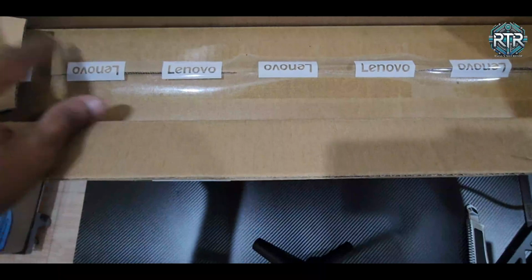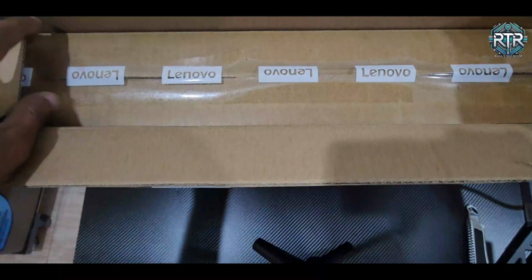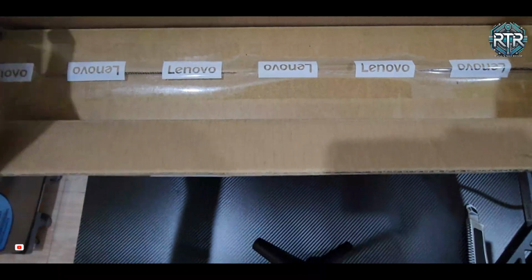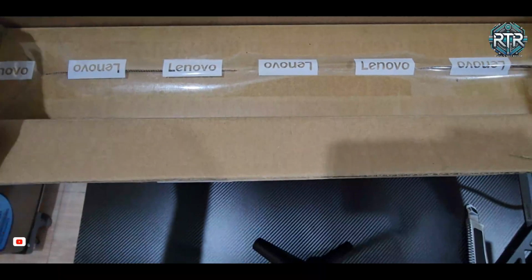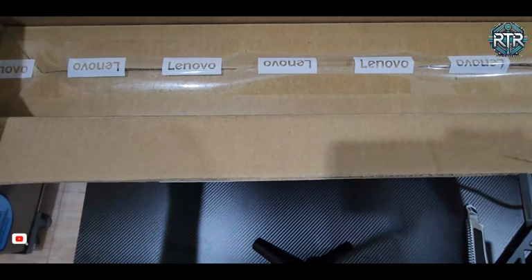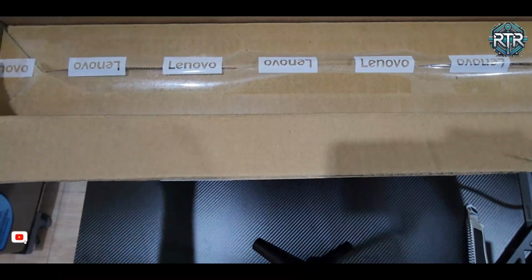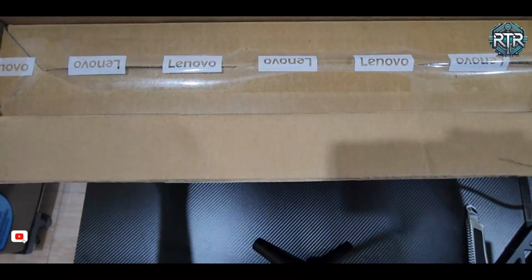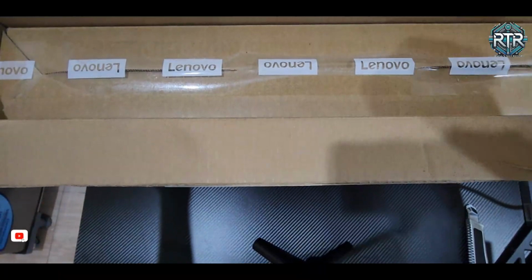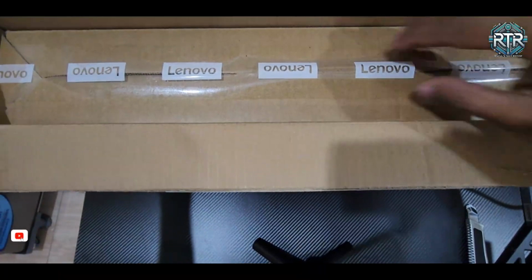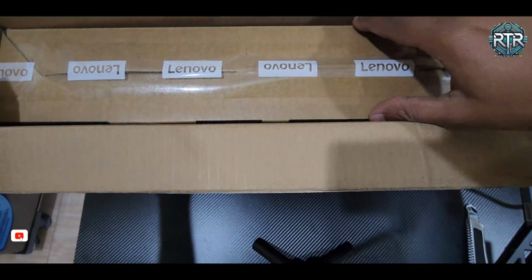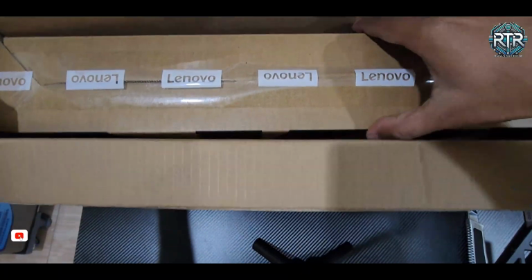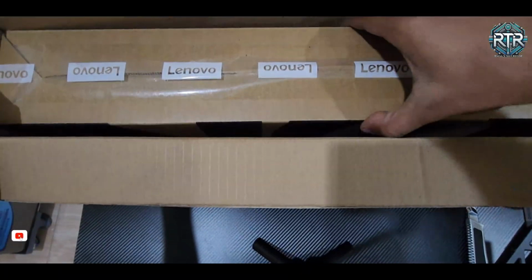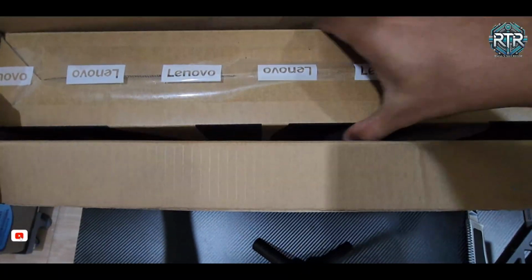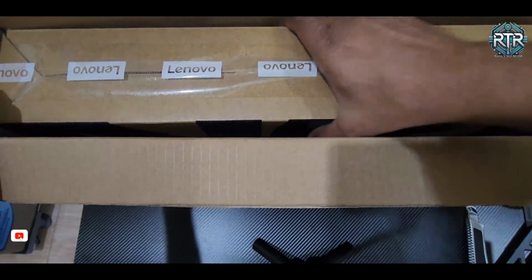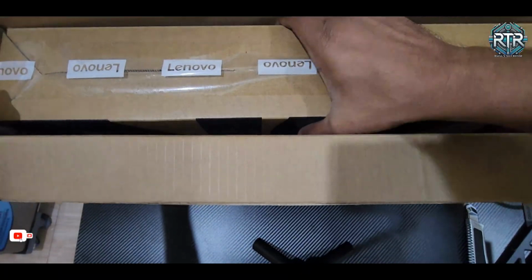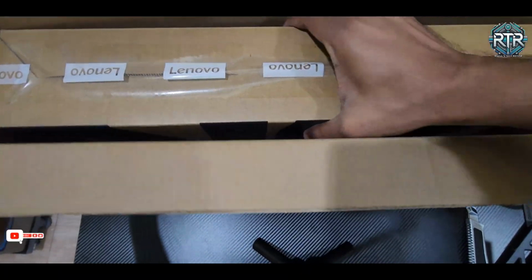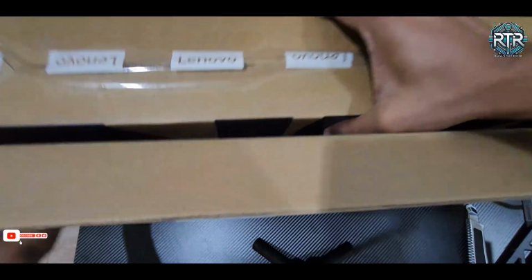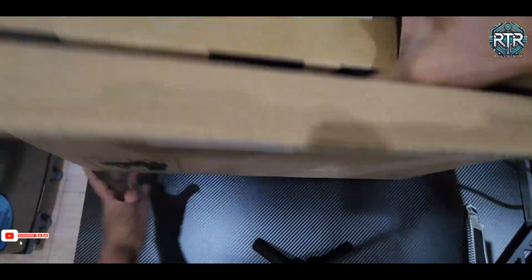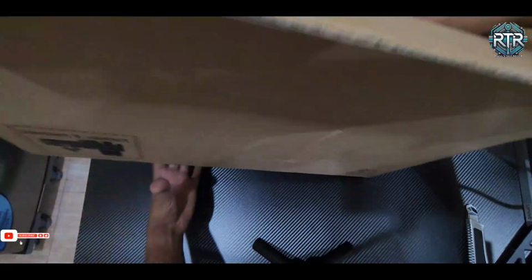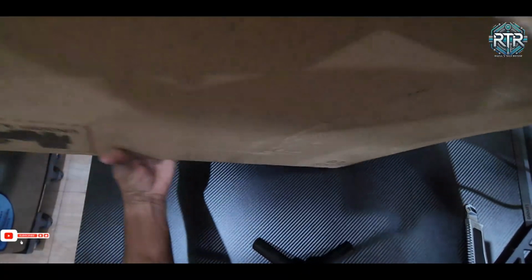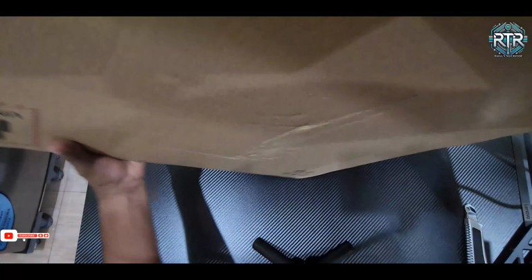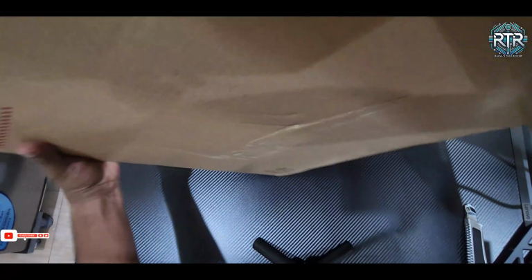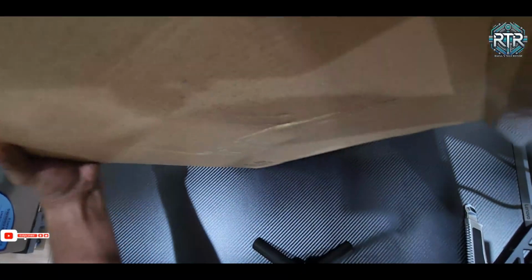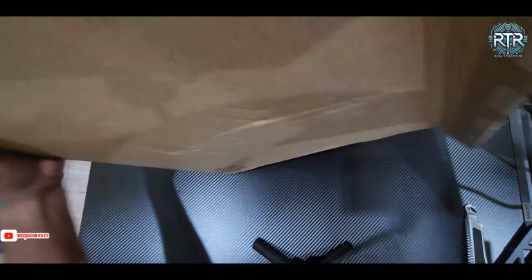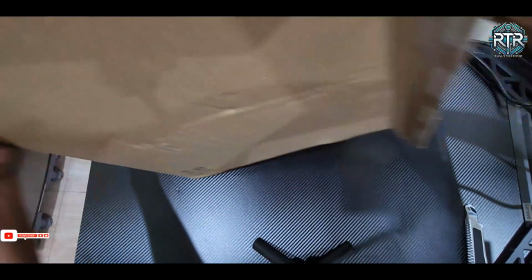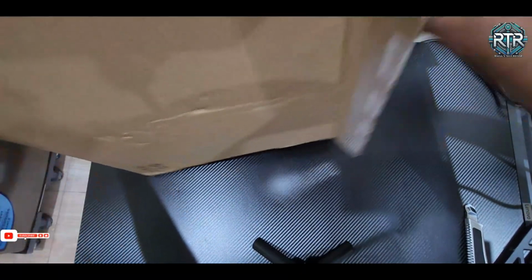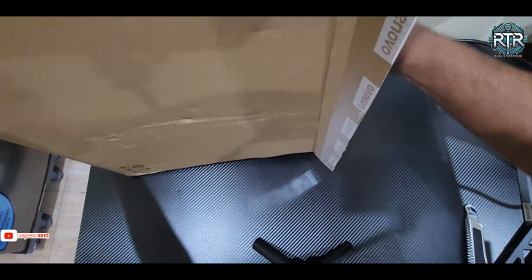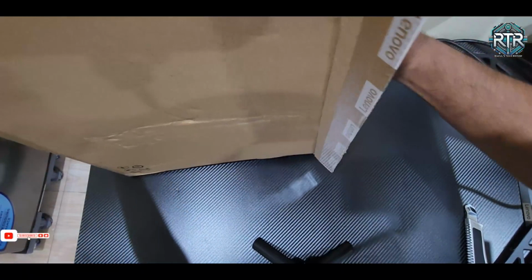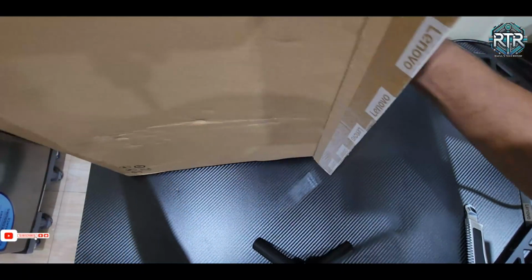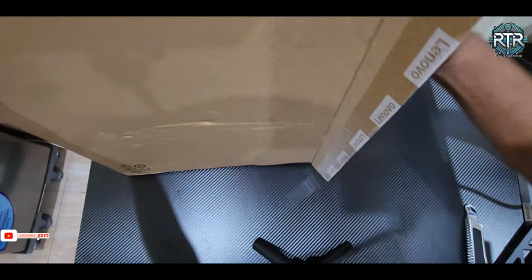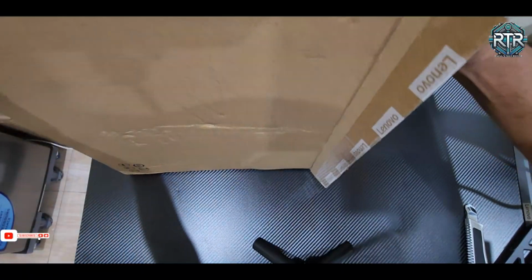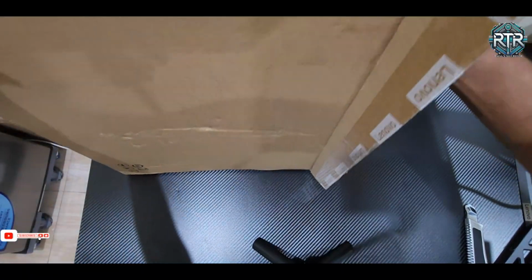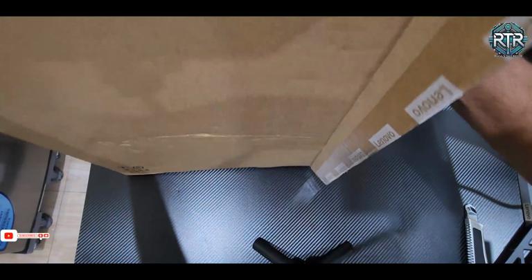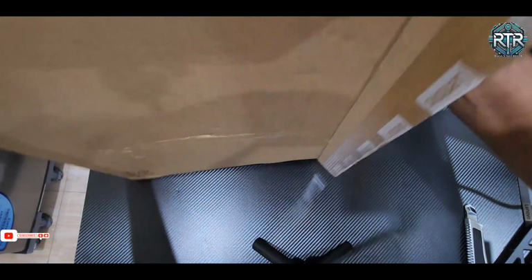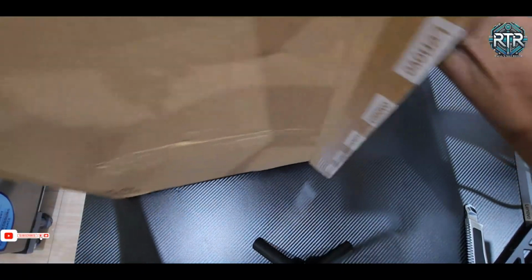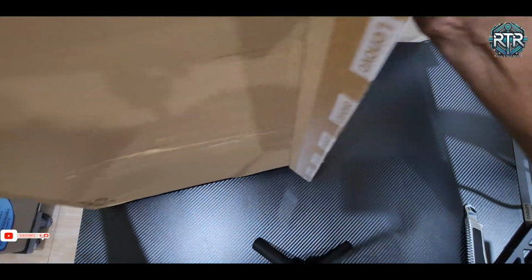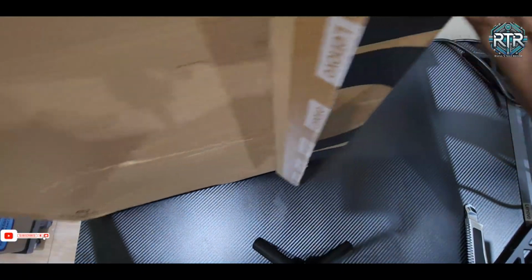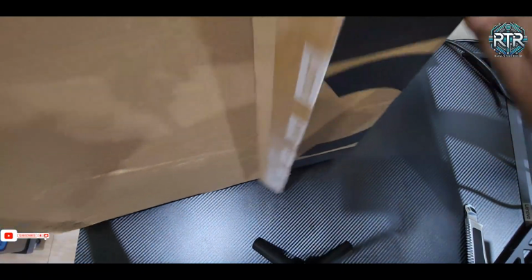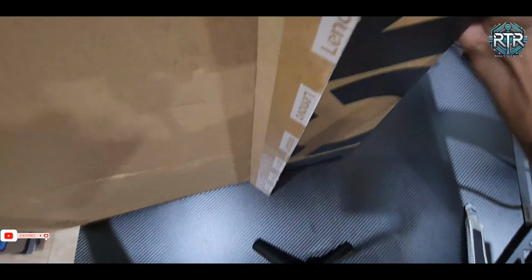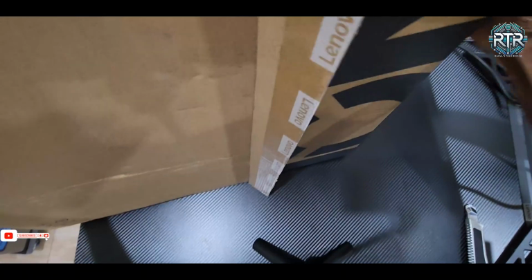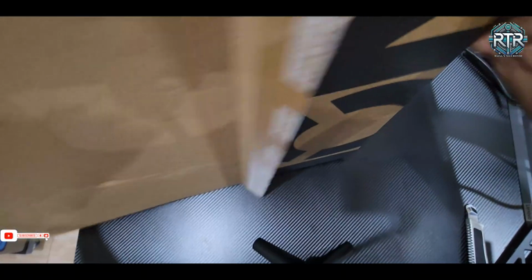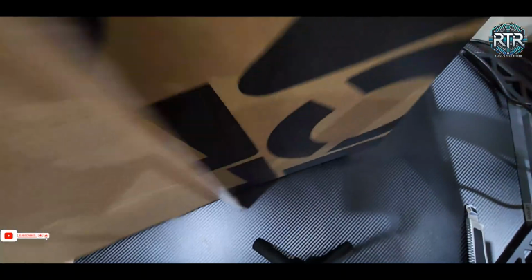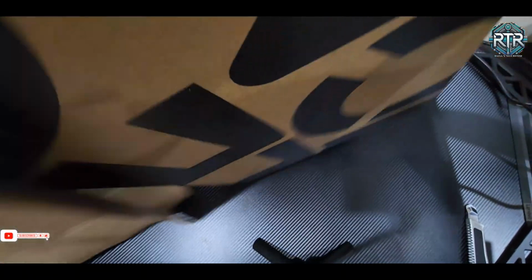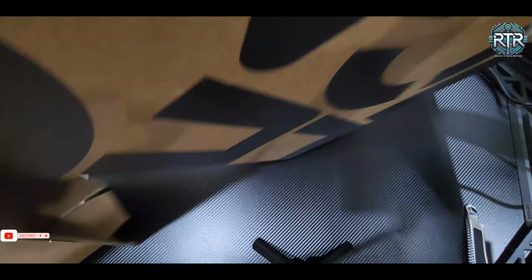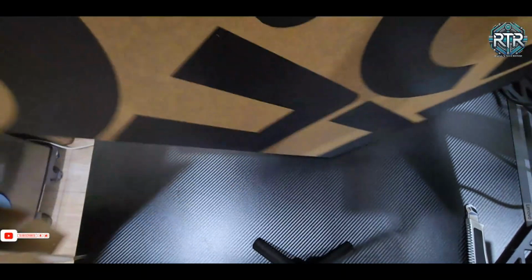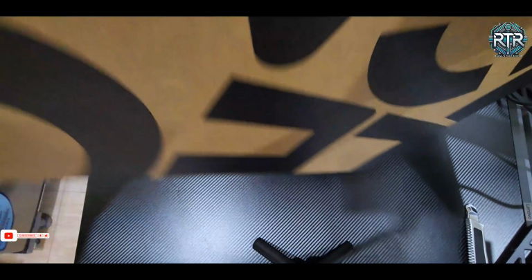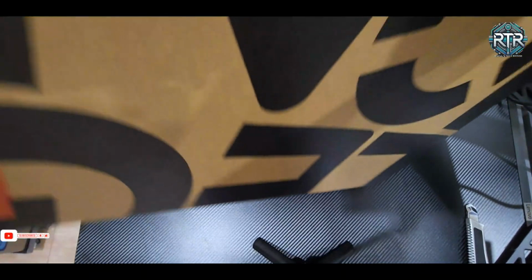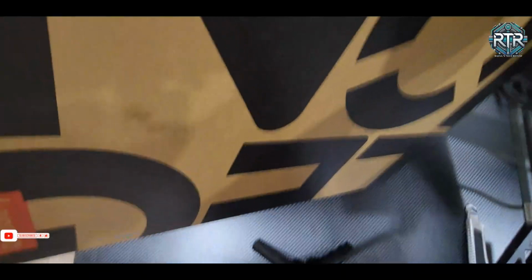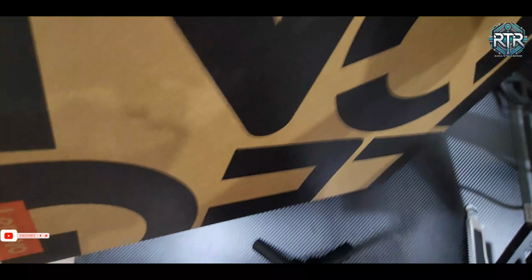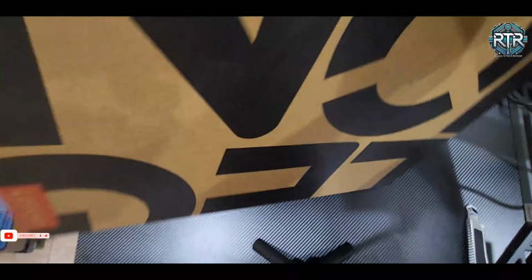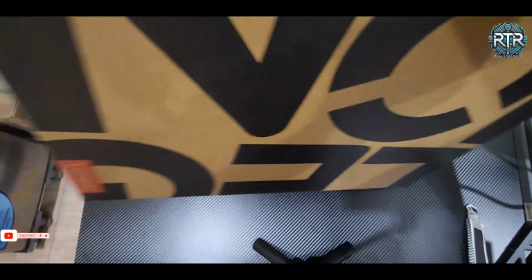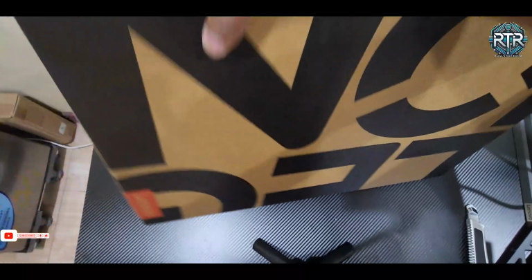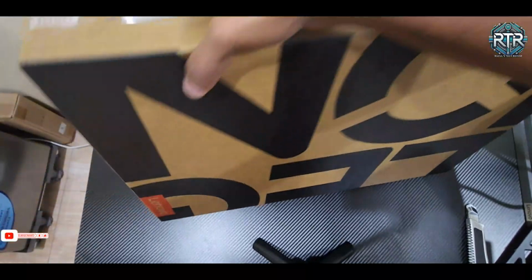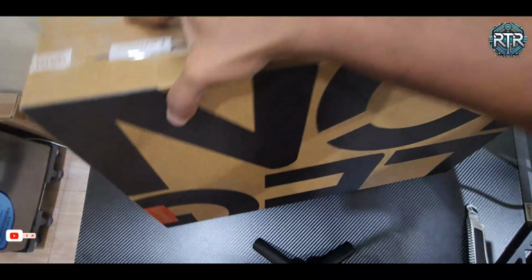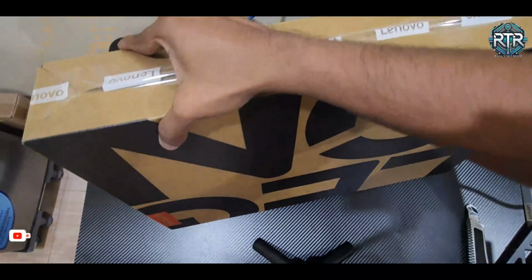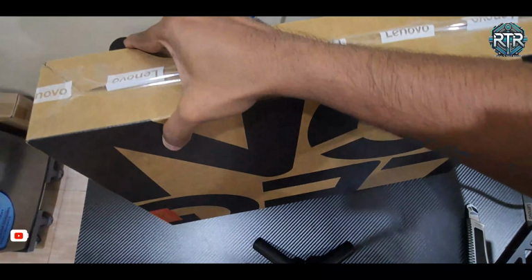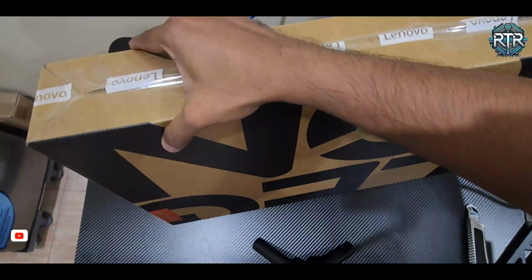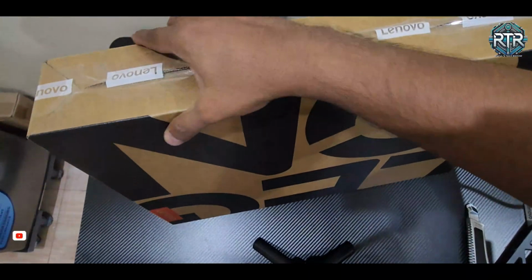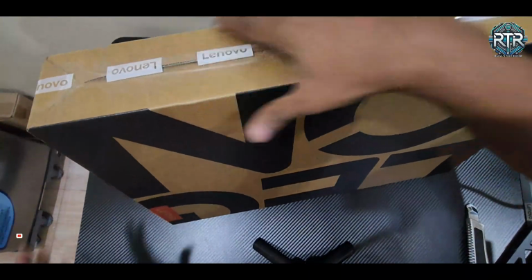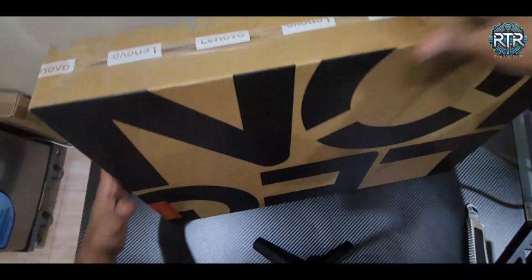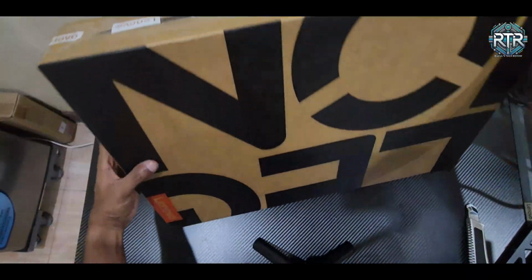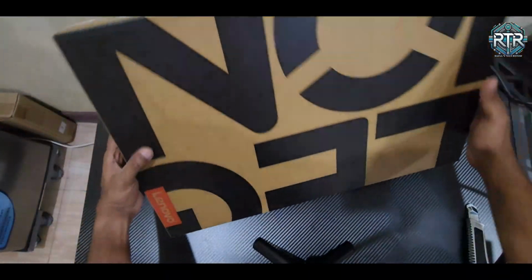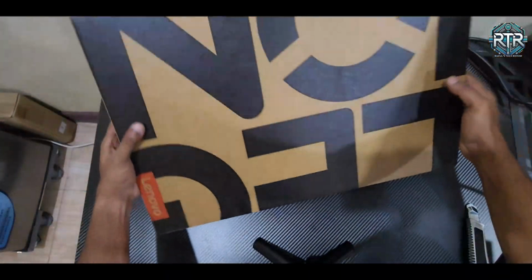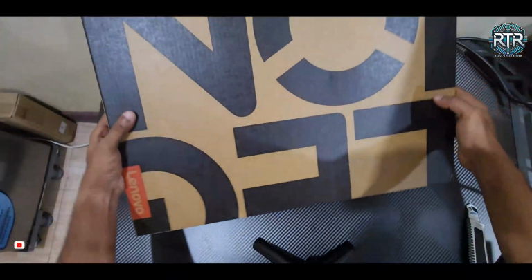Welcome to the unboxing and initial setup of the Lenovo Legion 5i, the powerhouse designed for gaming and high-performance tasks.